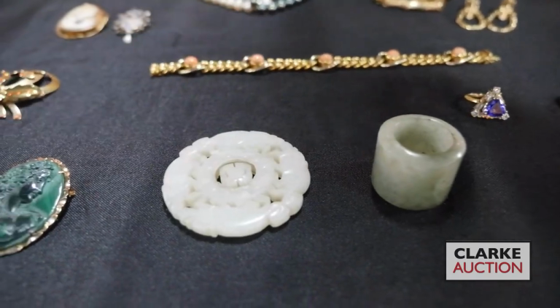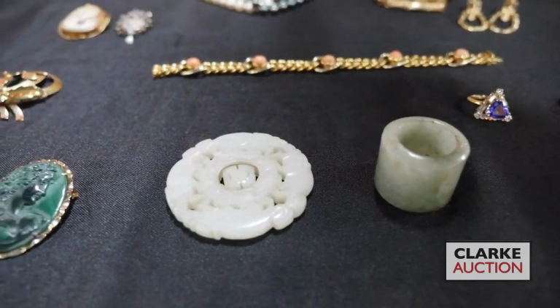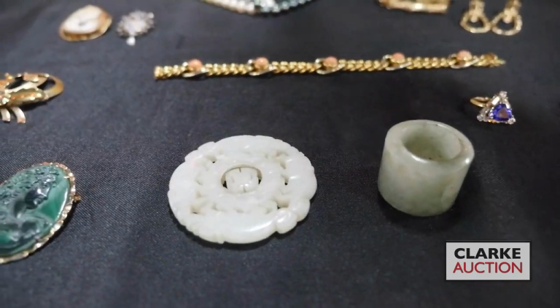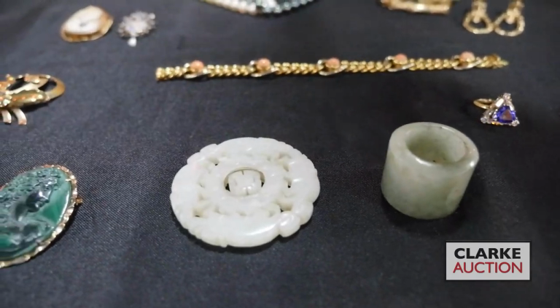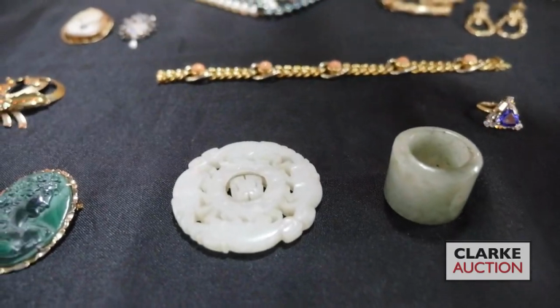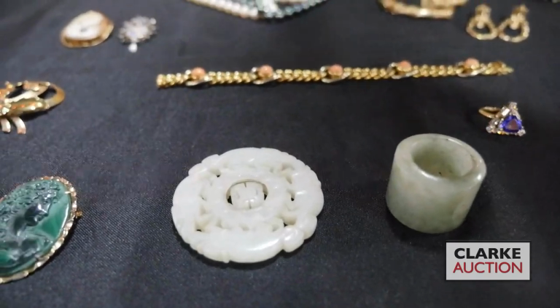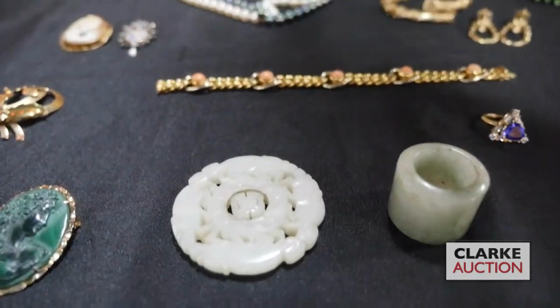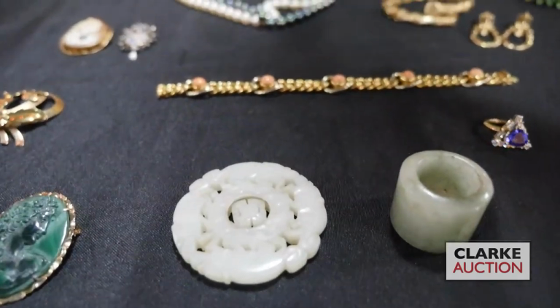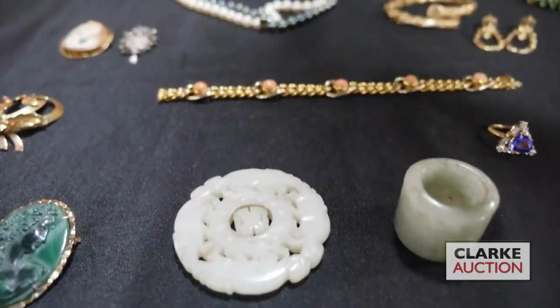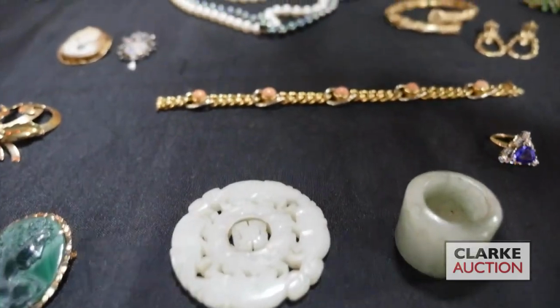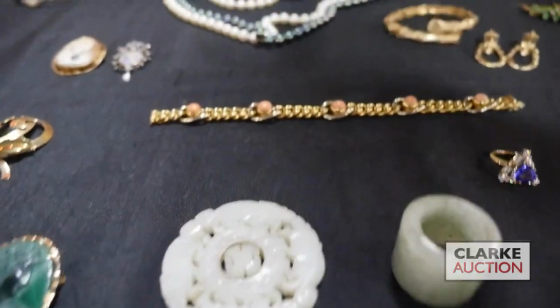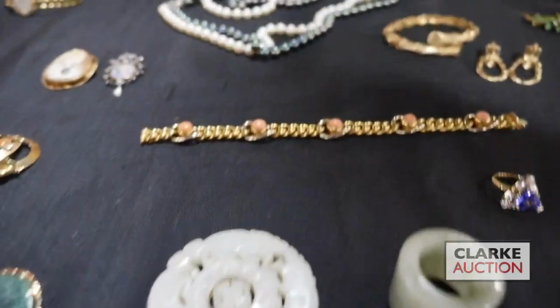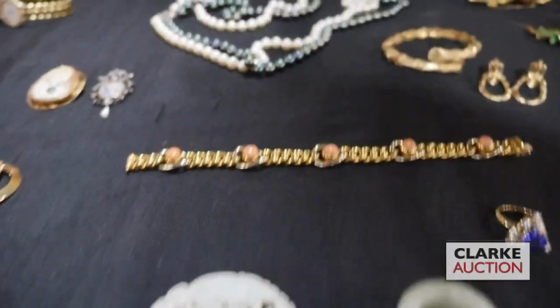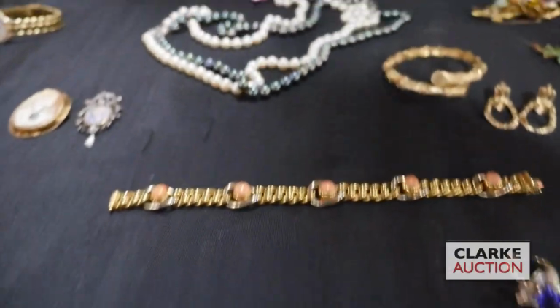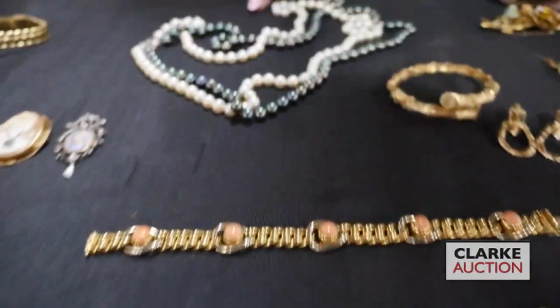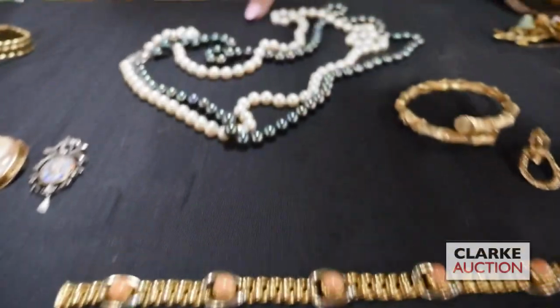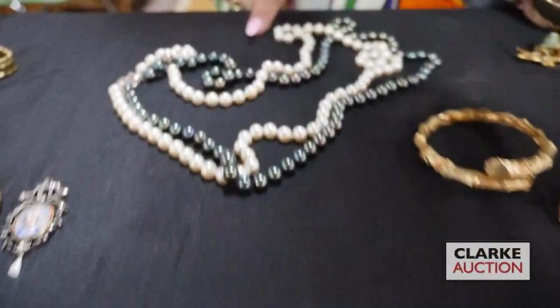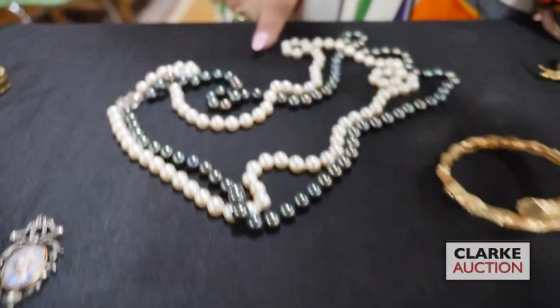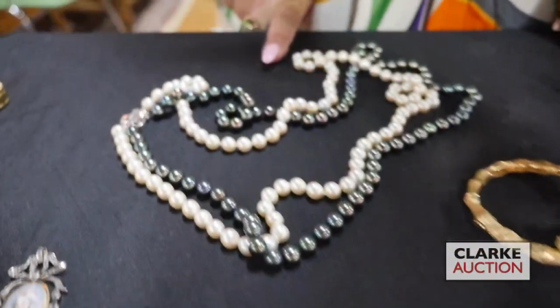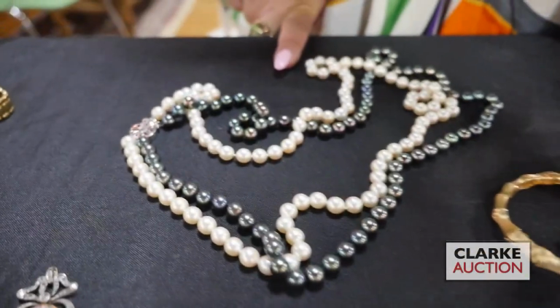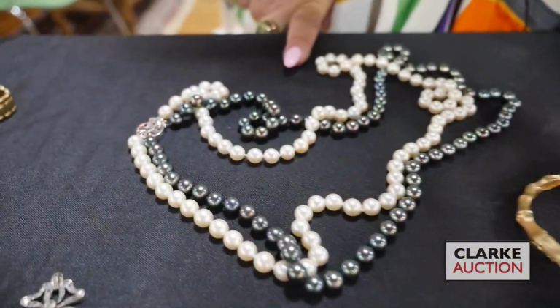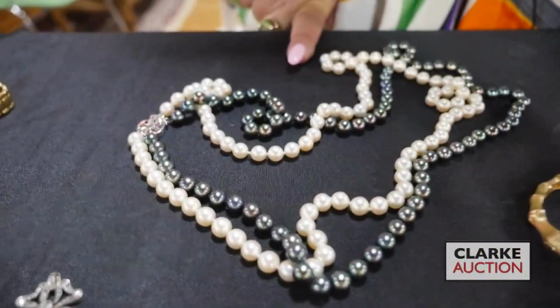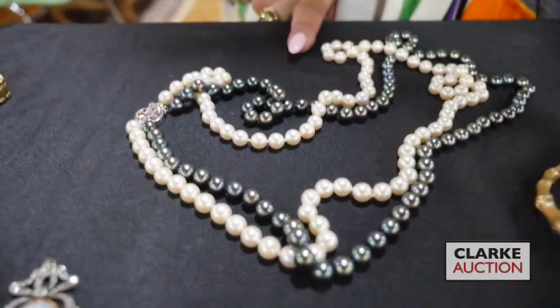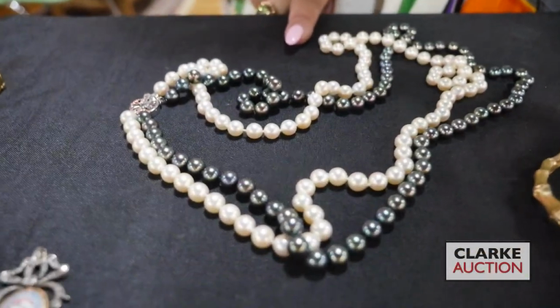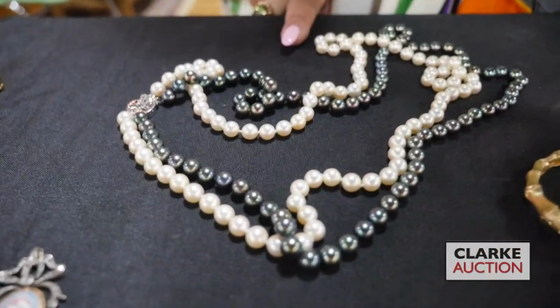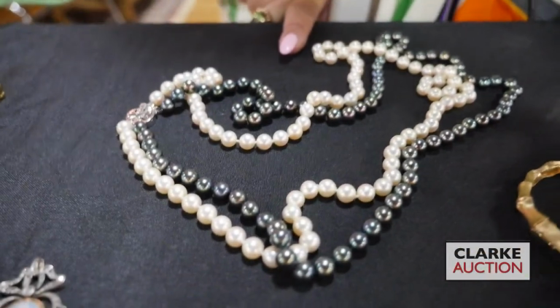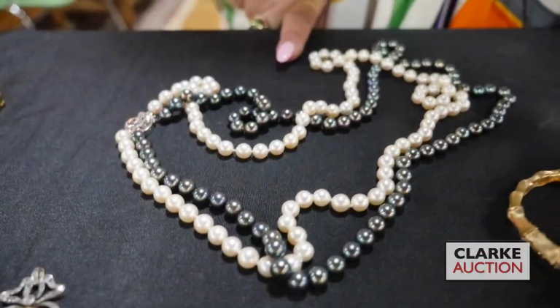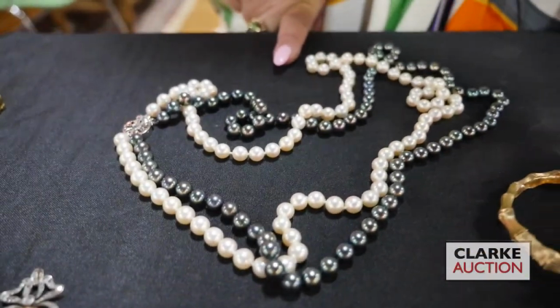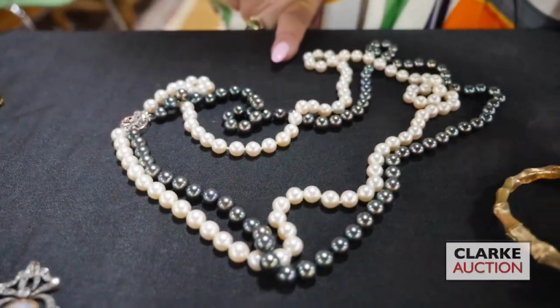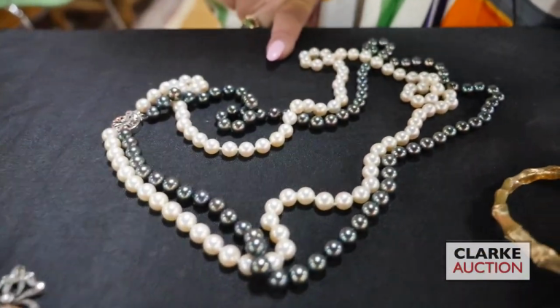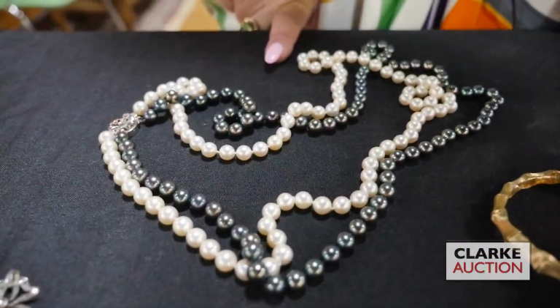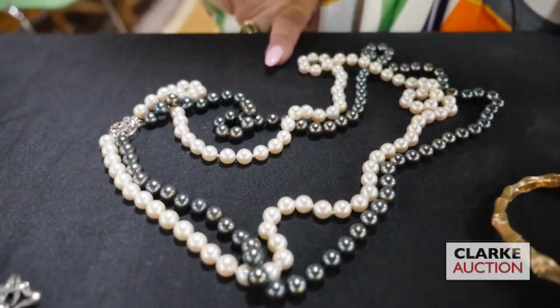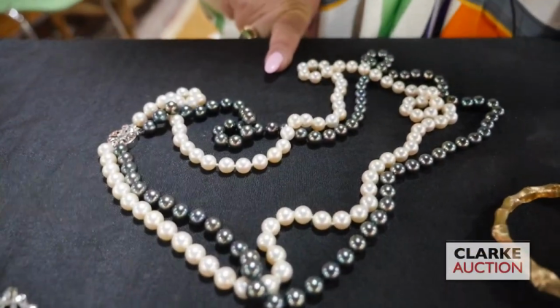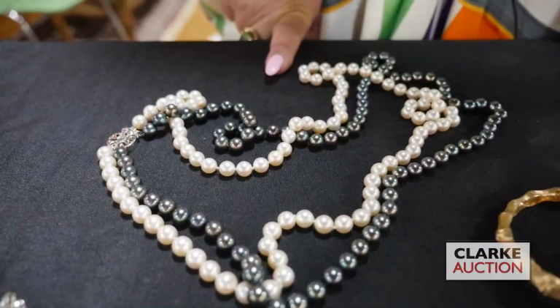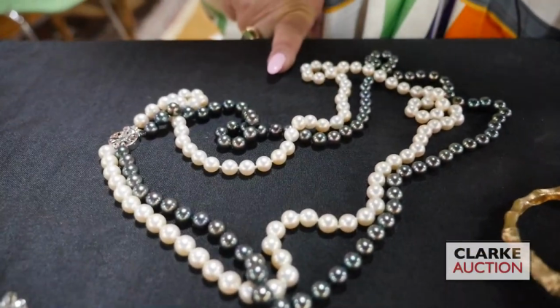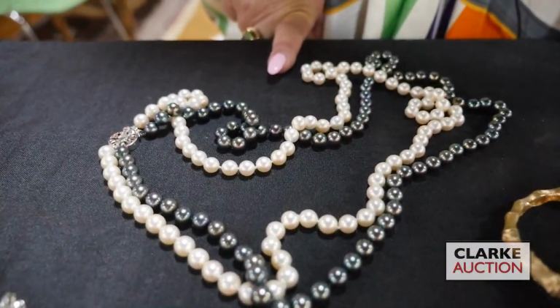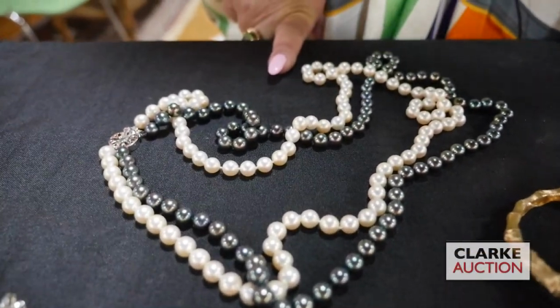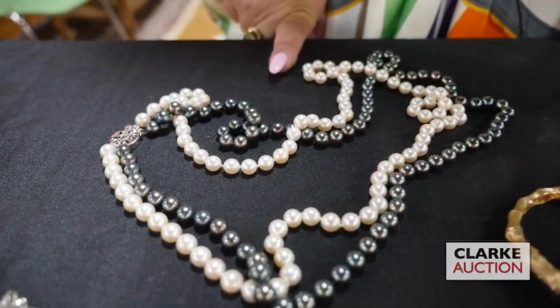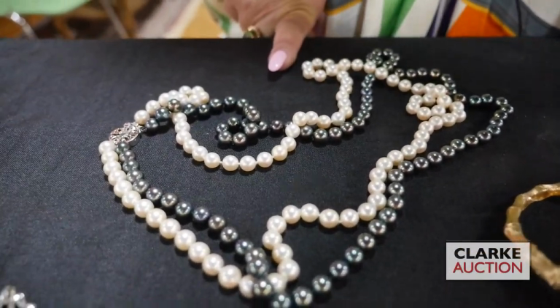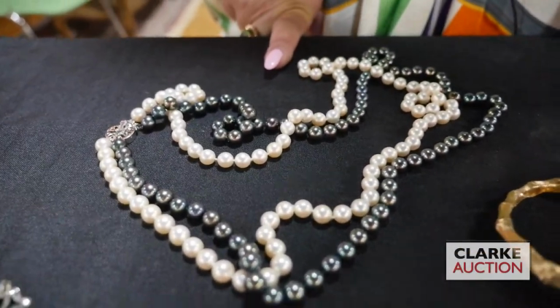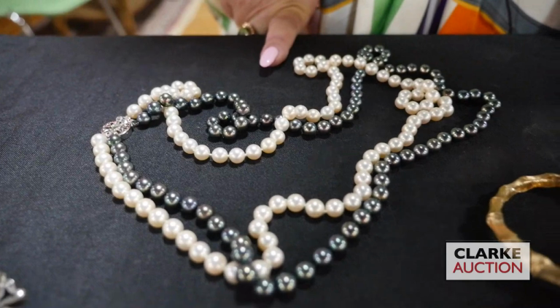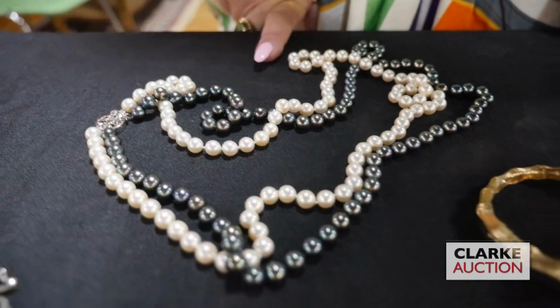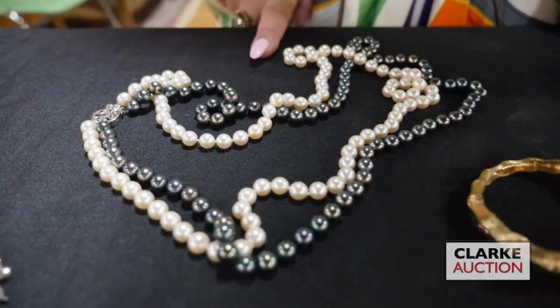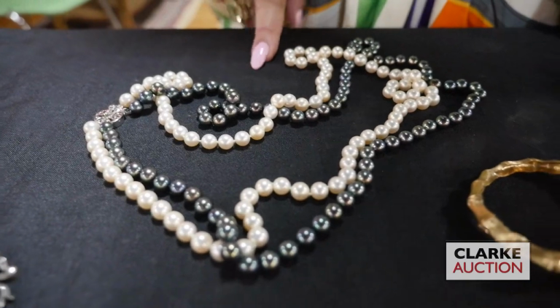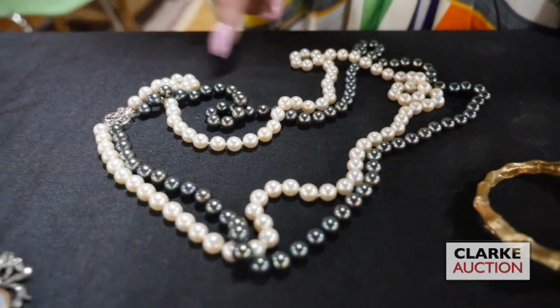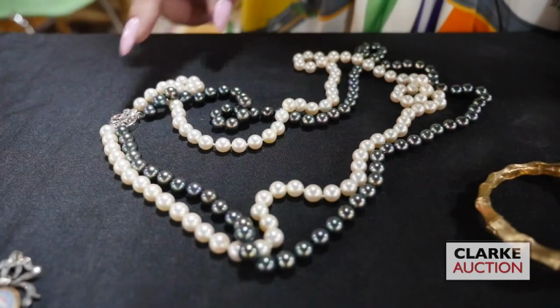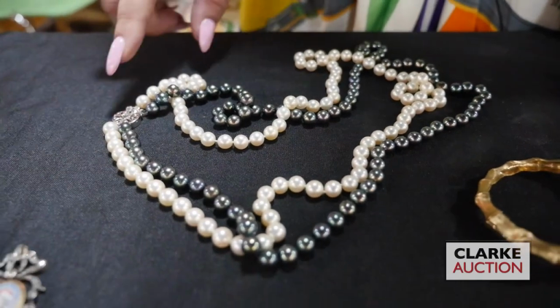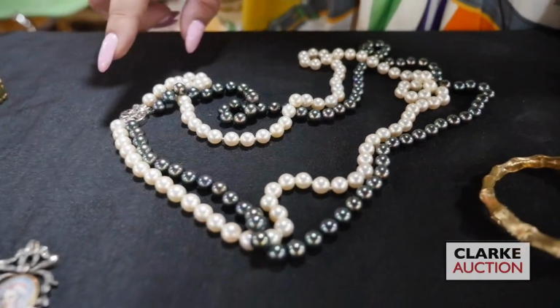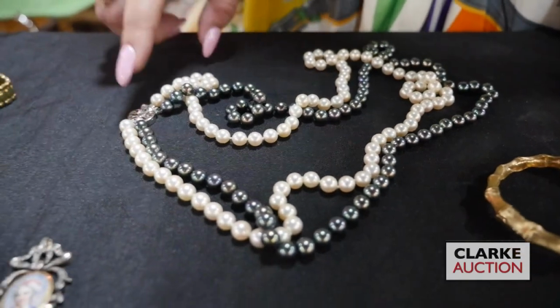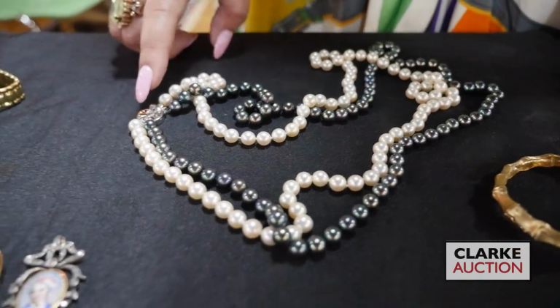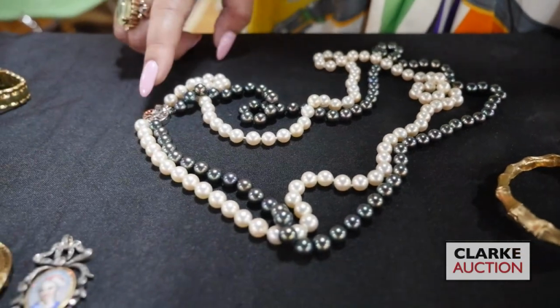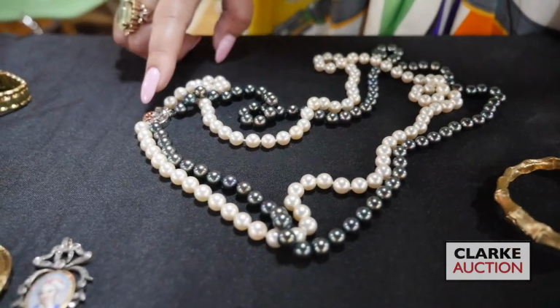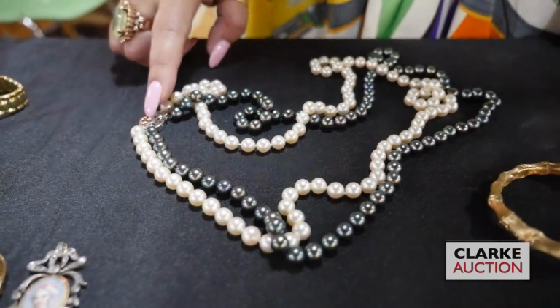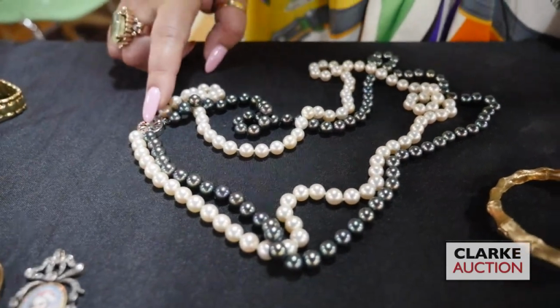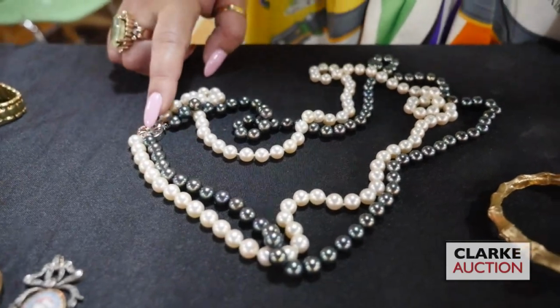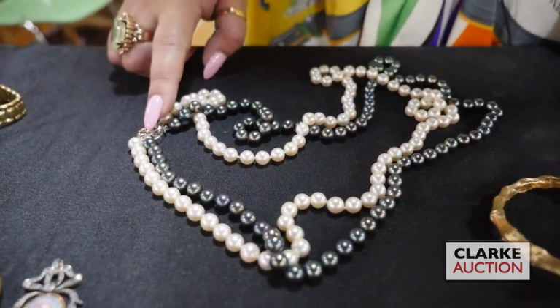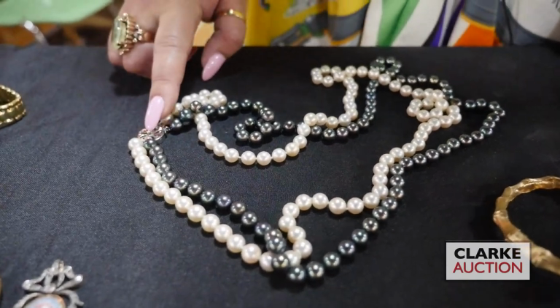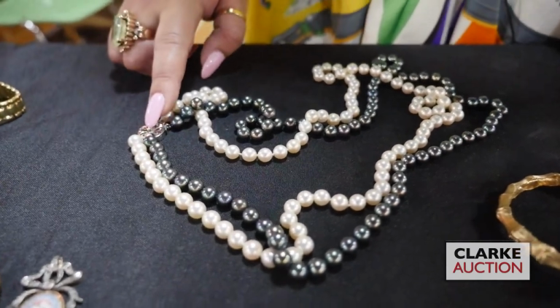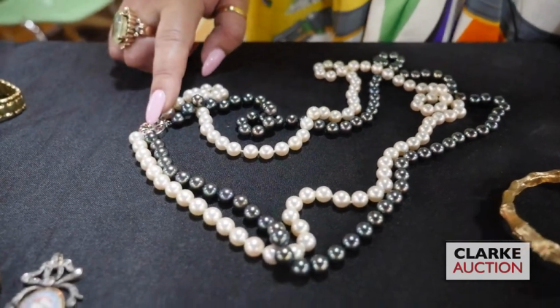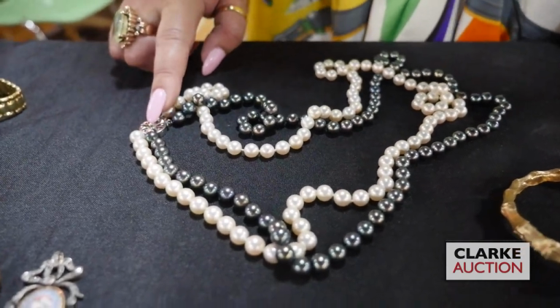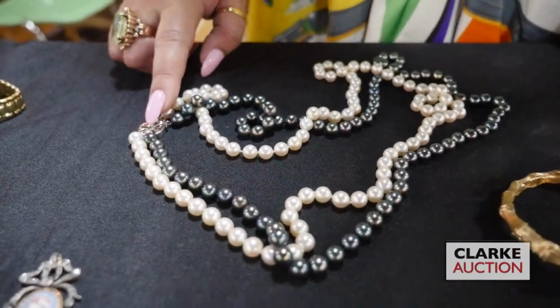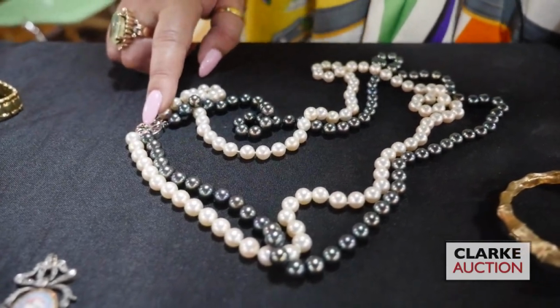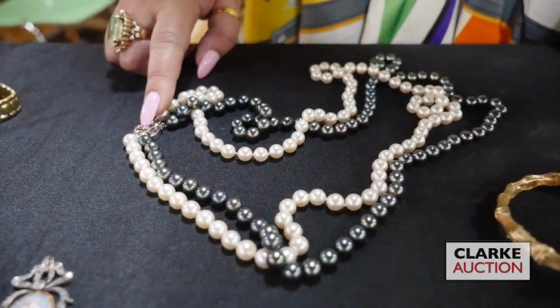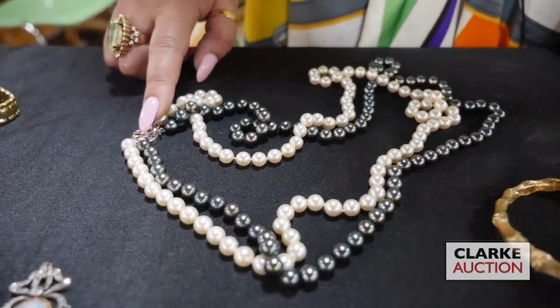Pearl necklace — double strand, black pearls and white pearls with a 14 carat gold clasp.